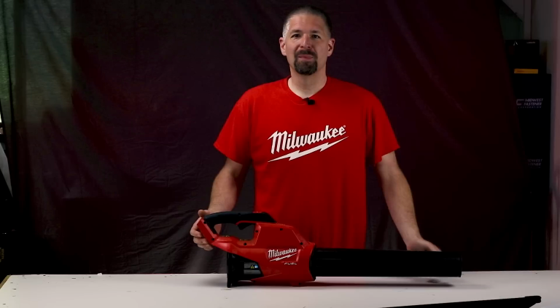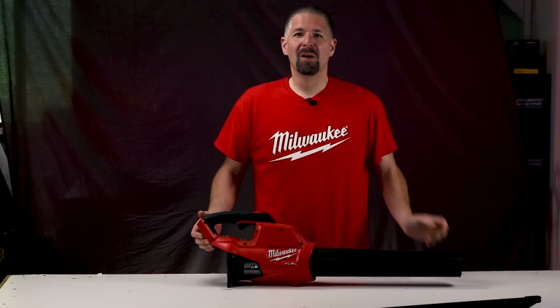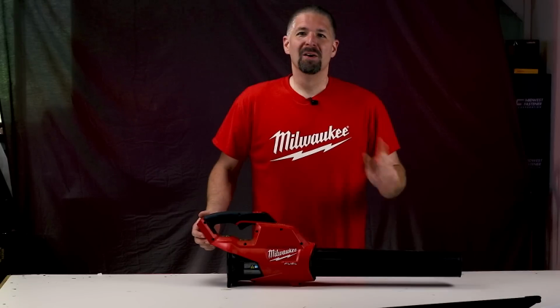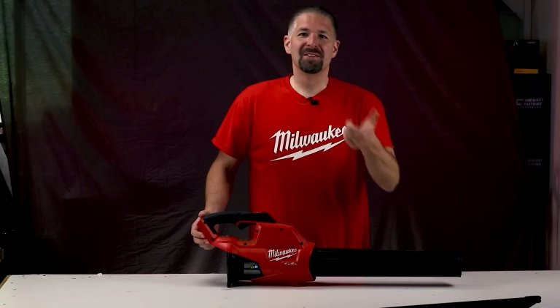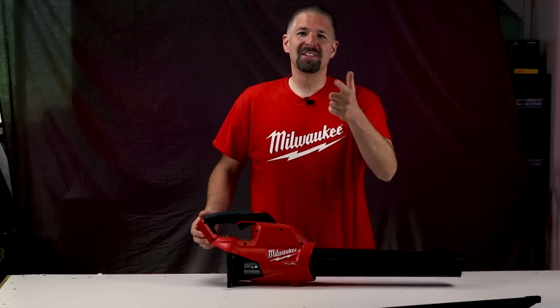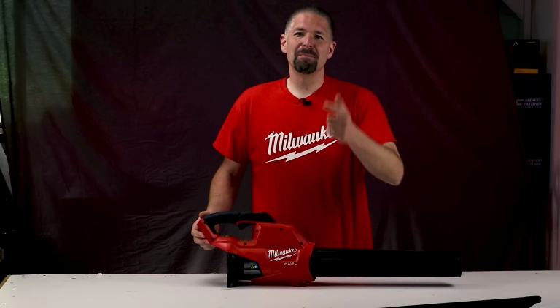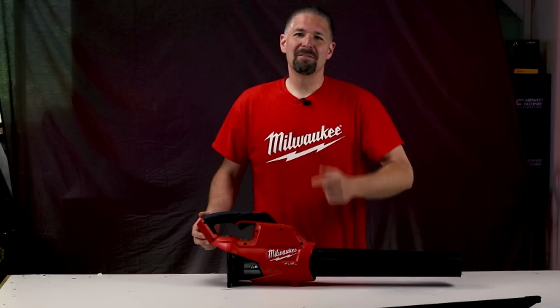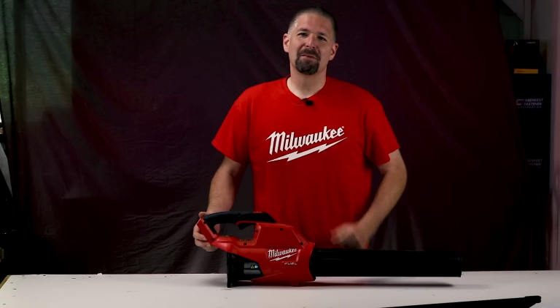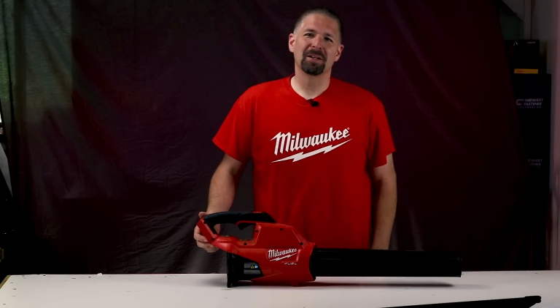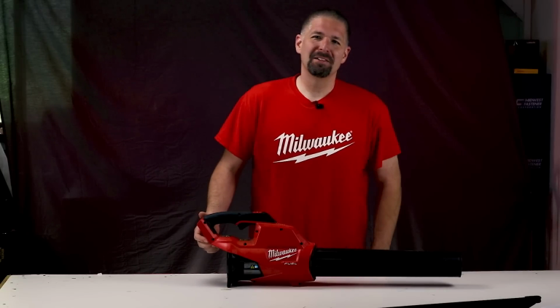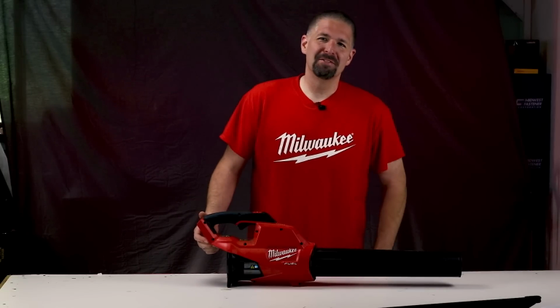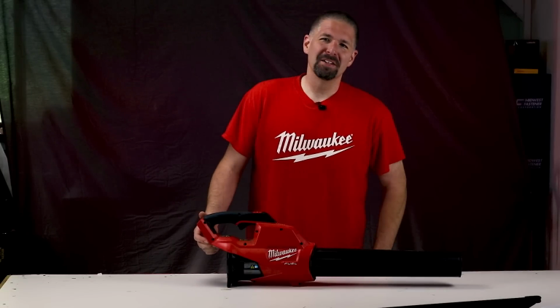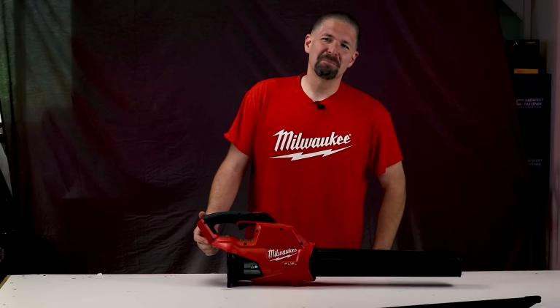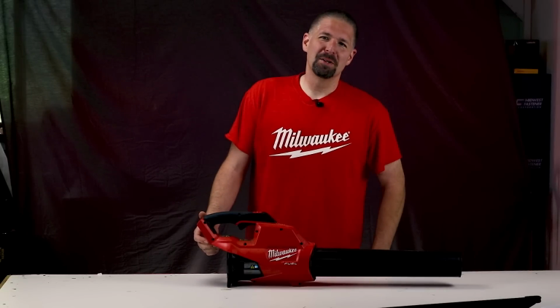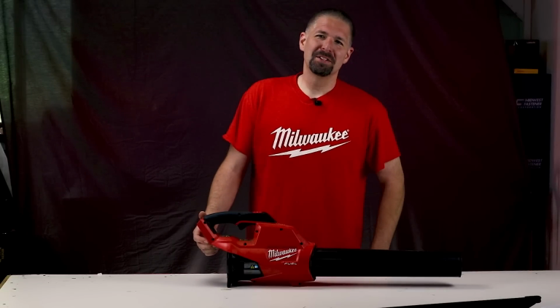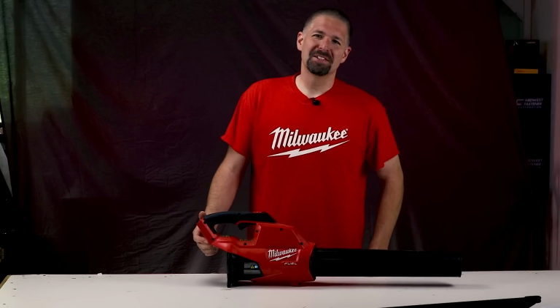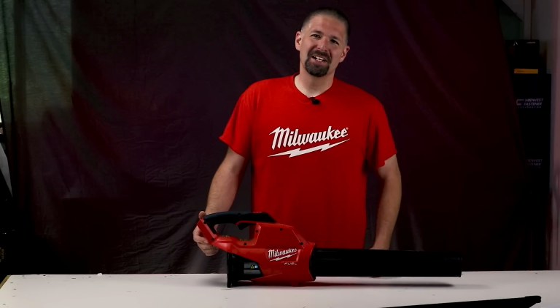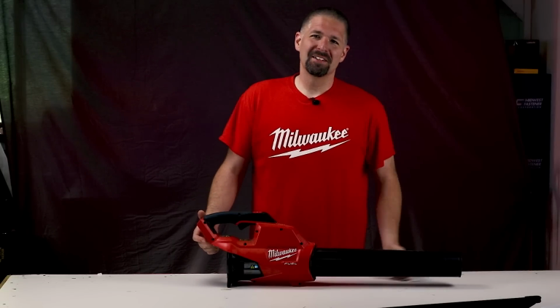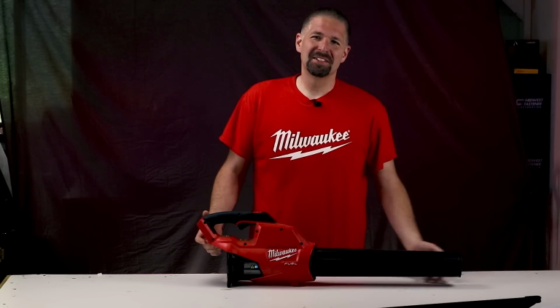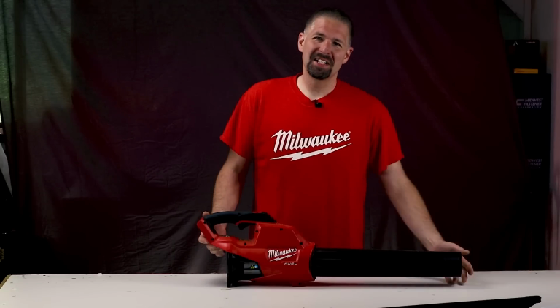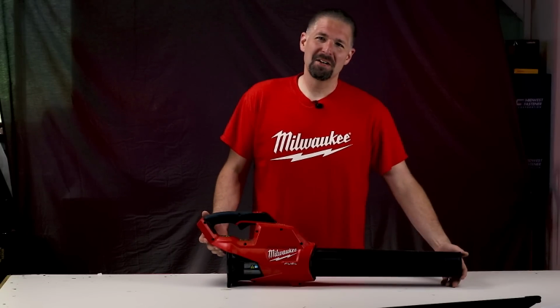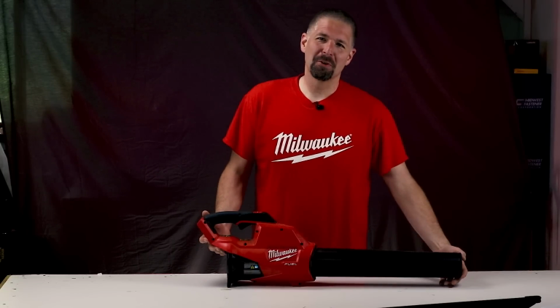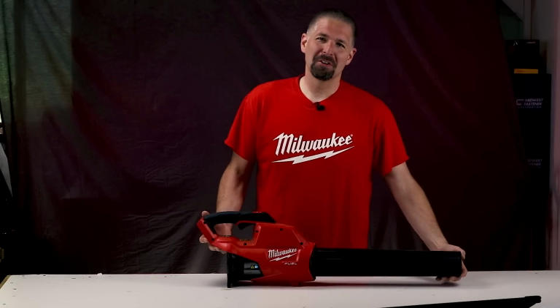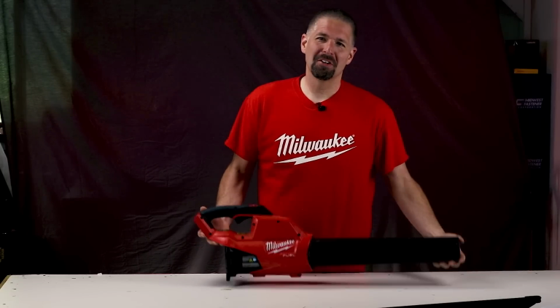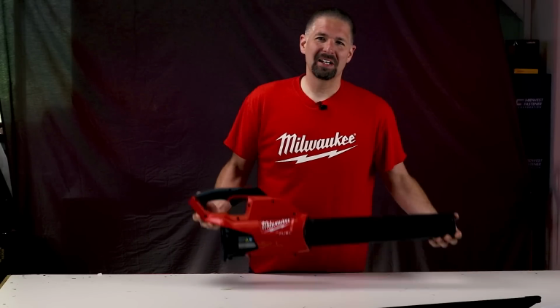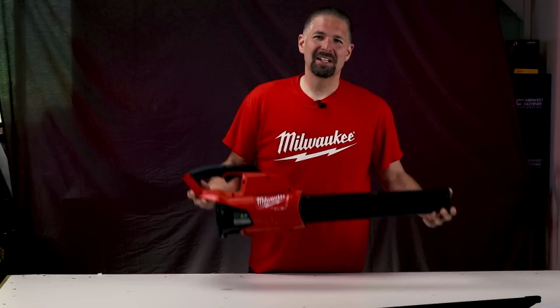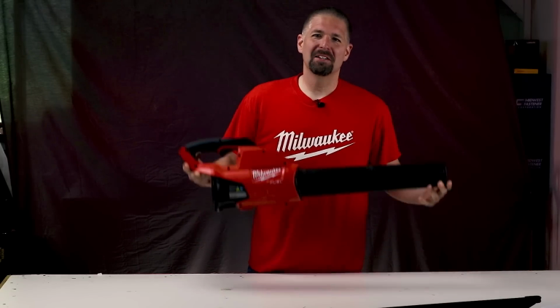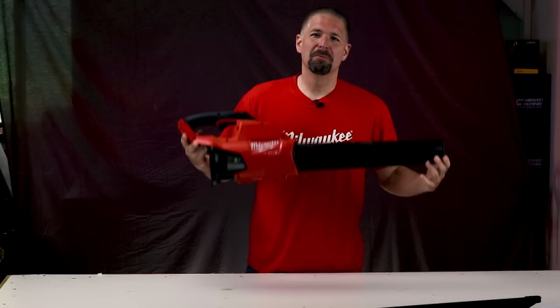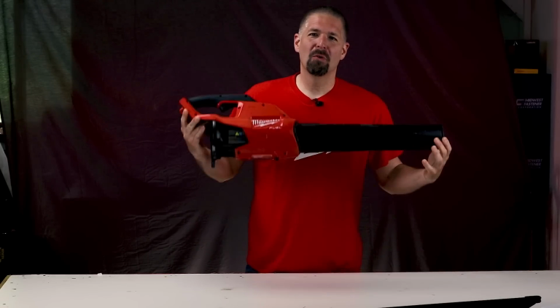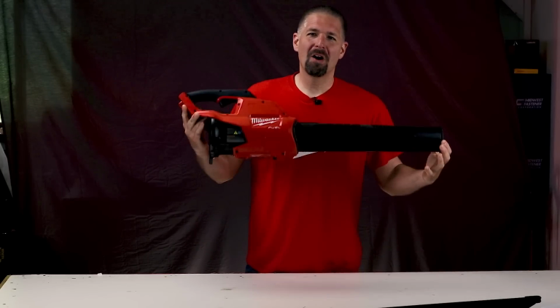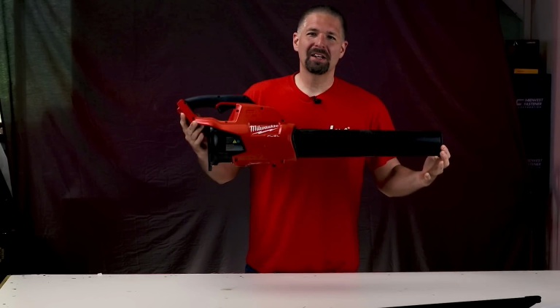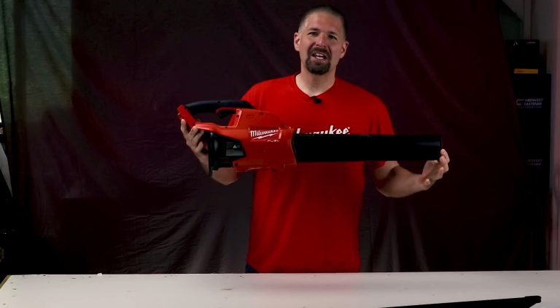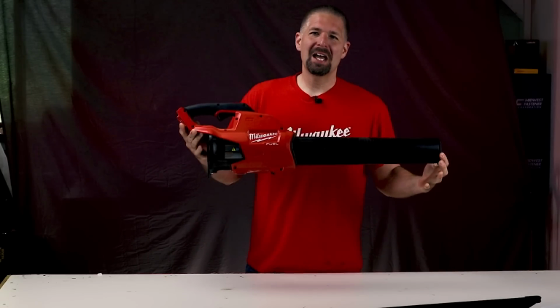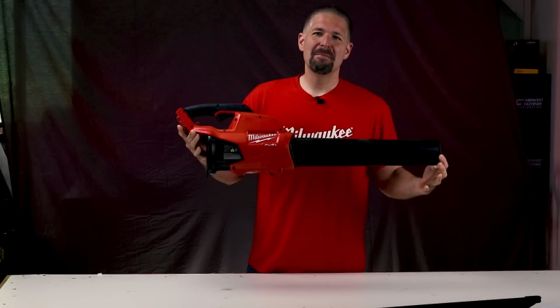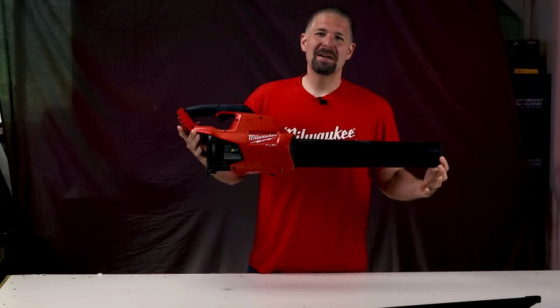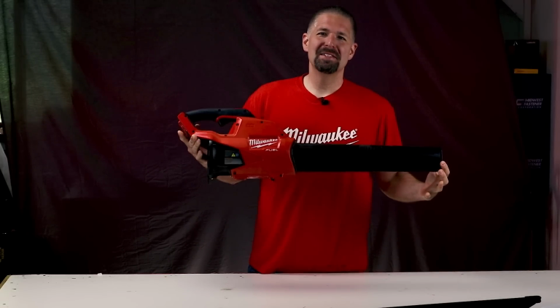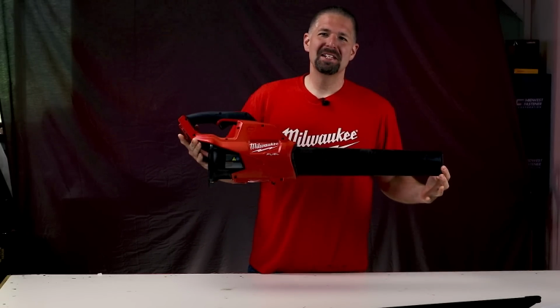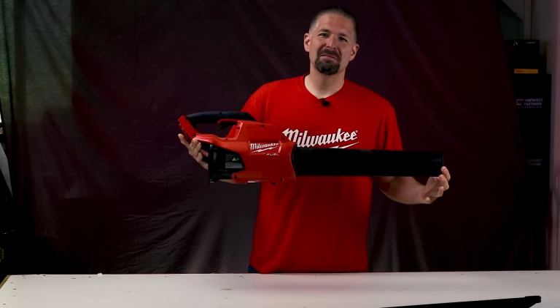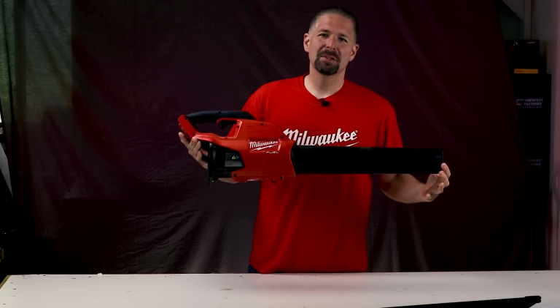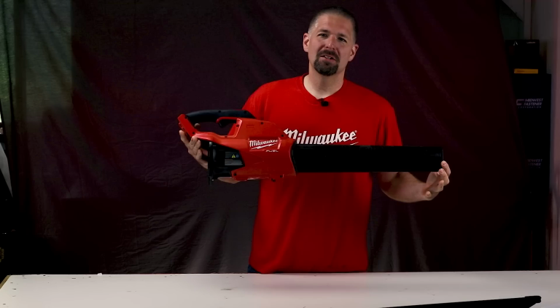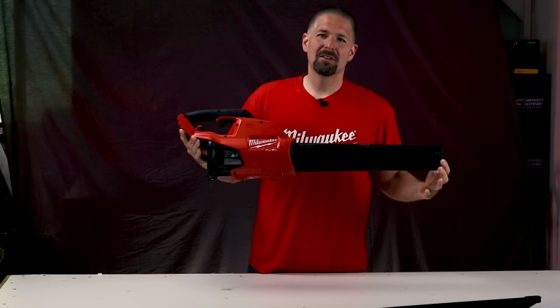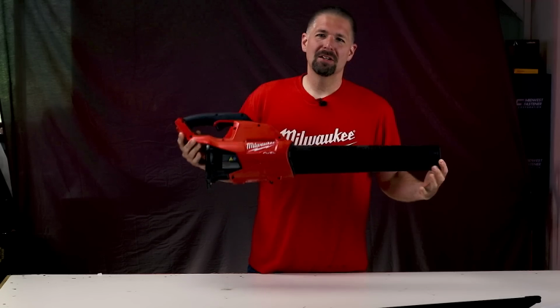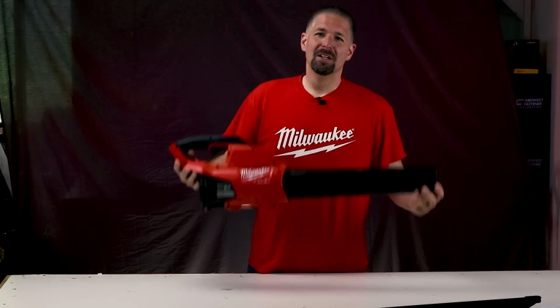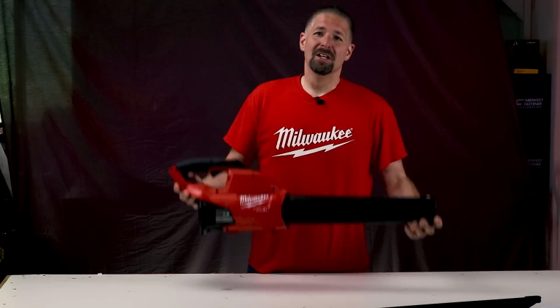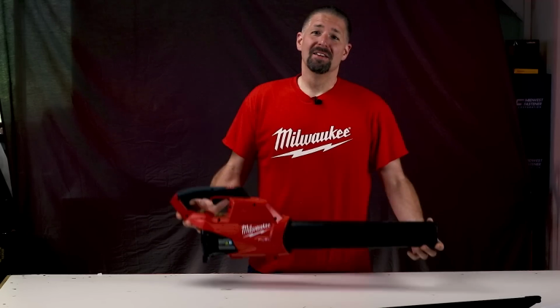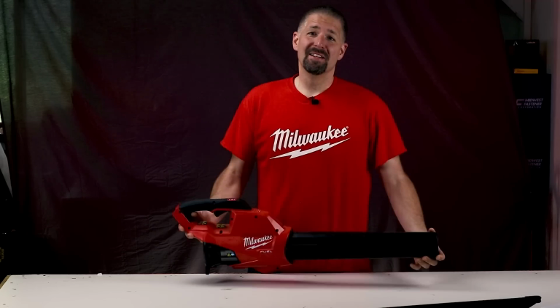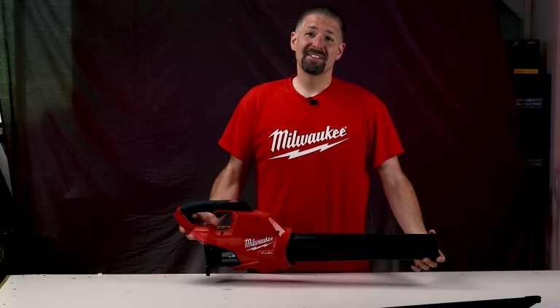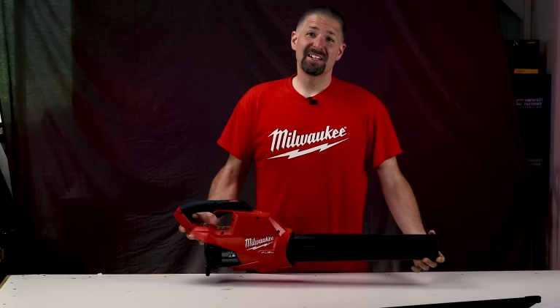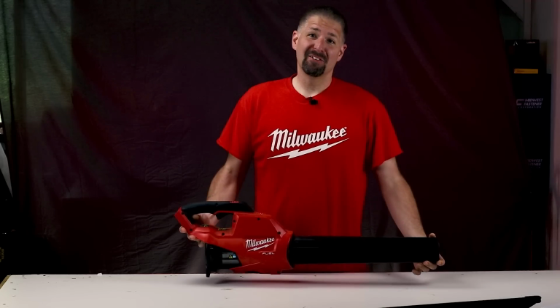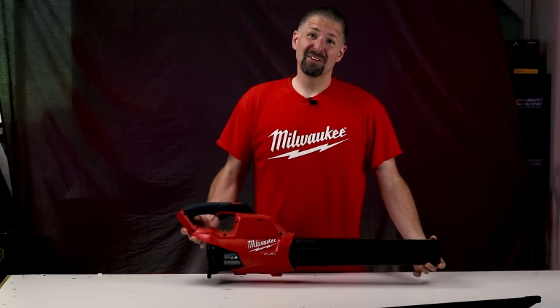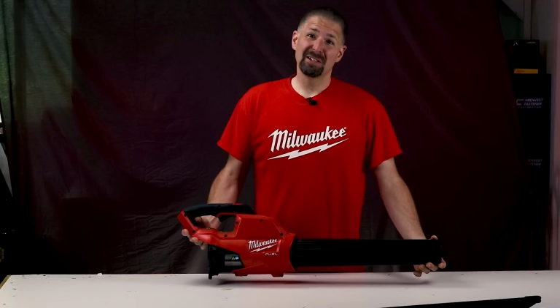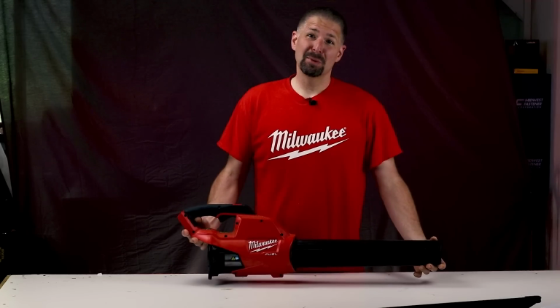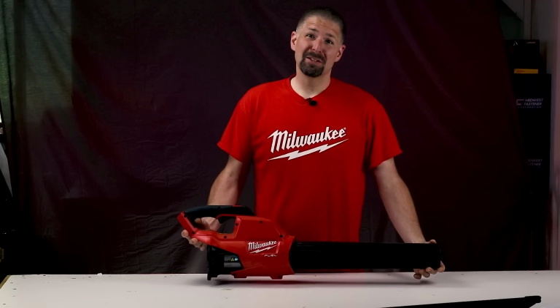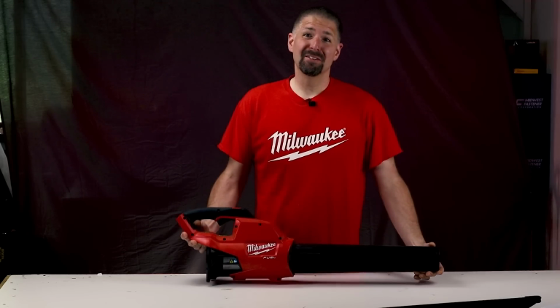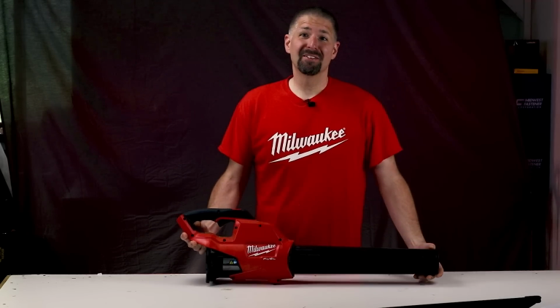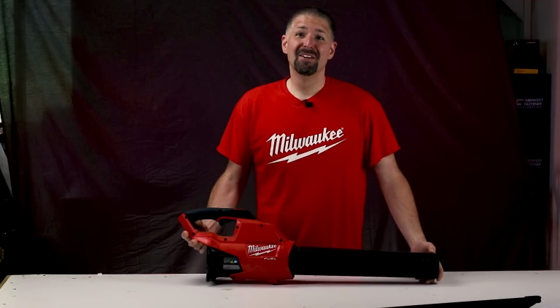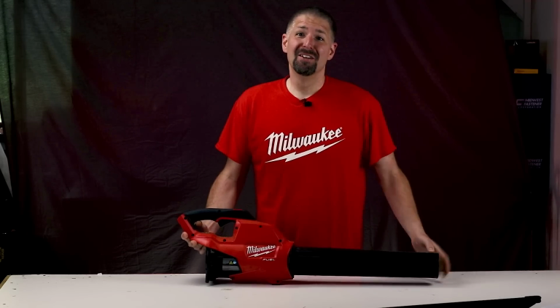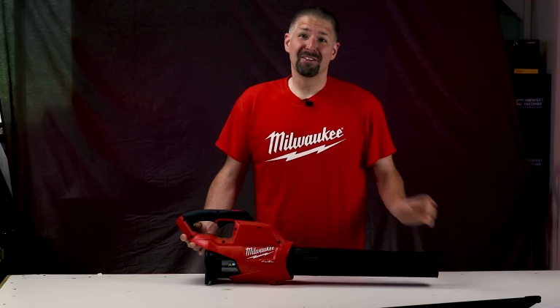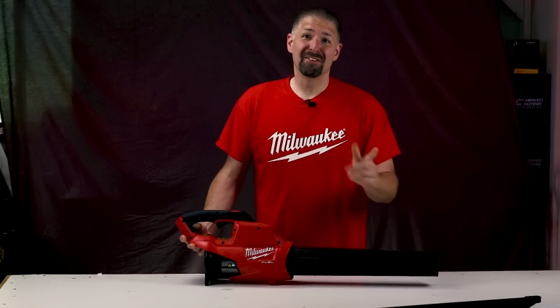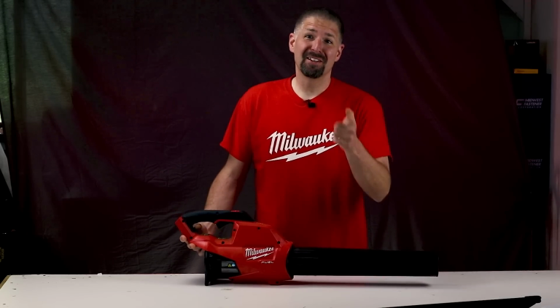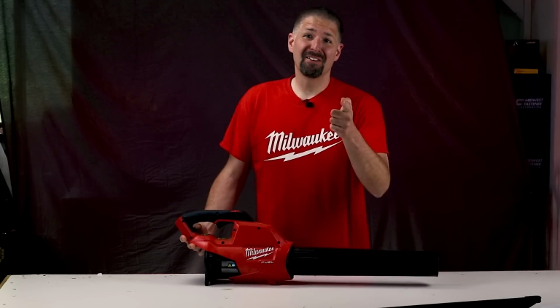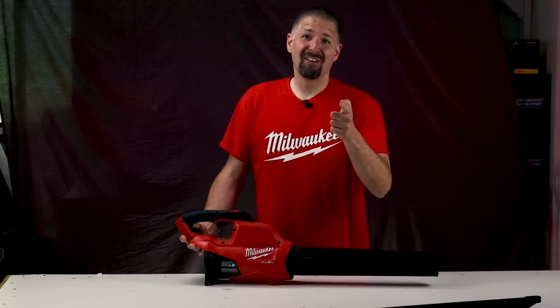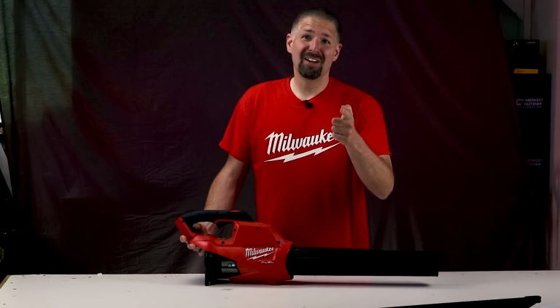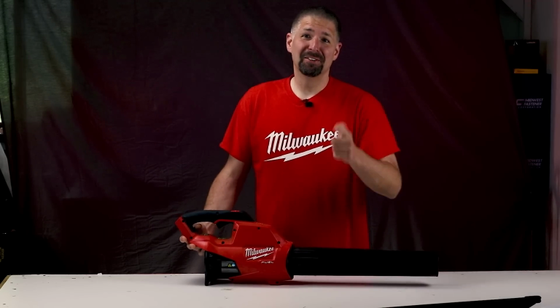What's up everybody, Philip Bridges here, and today we're looking at the Milwaukee M18 blower. This thing really blows, so stick around.